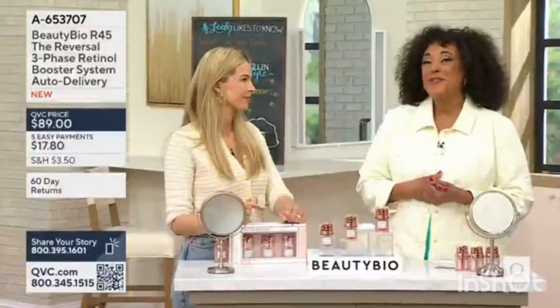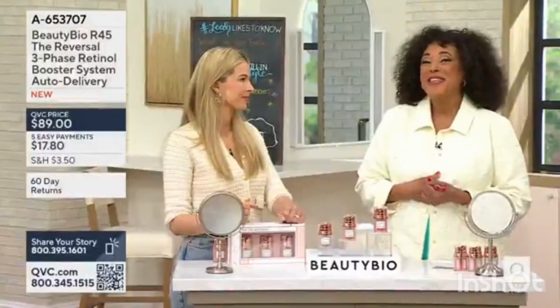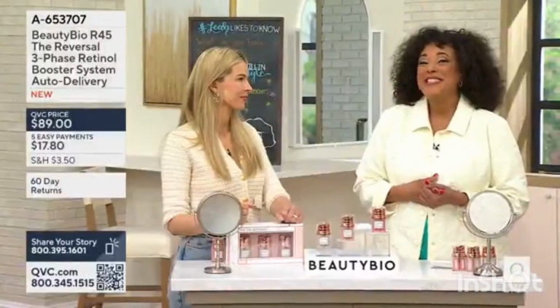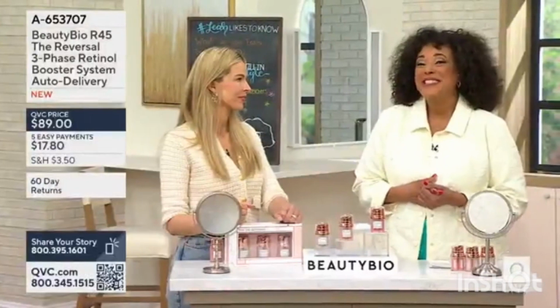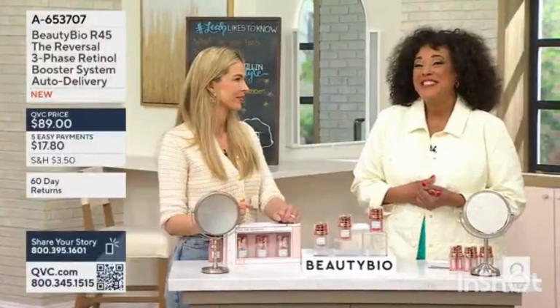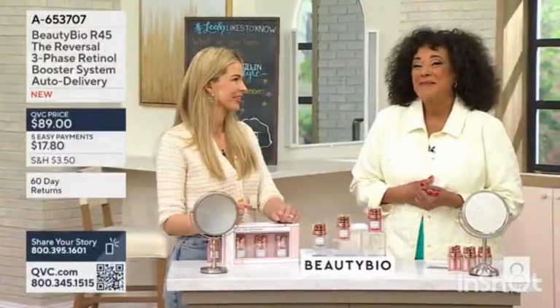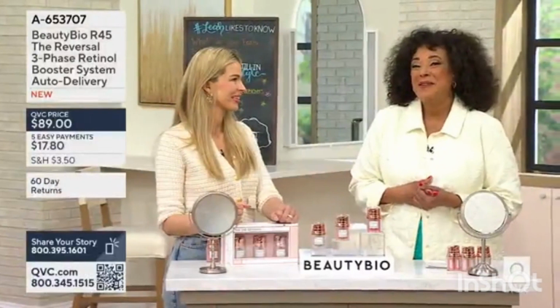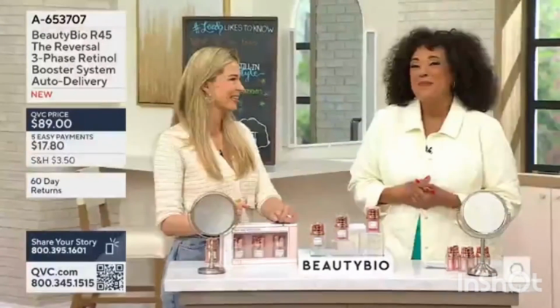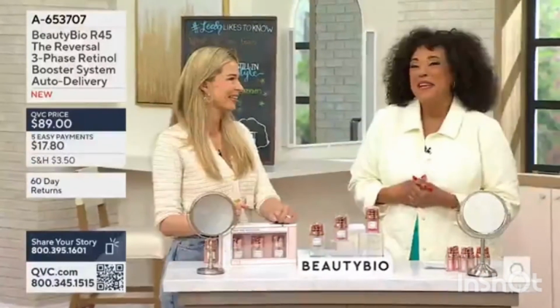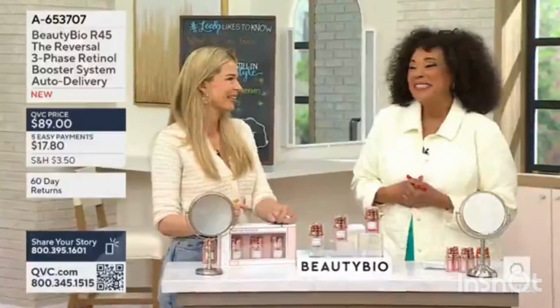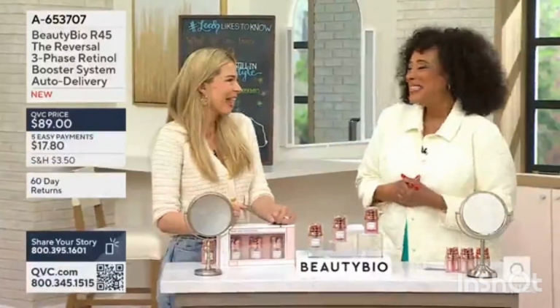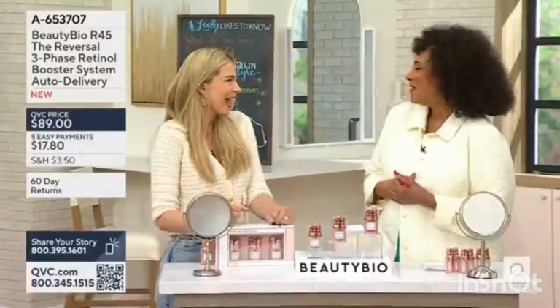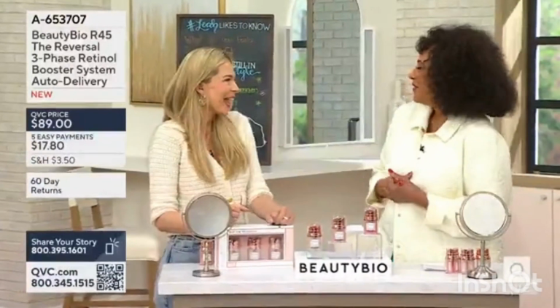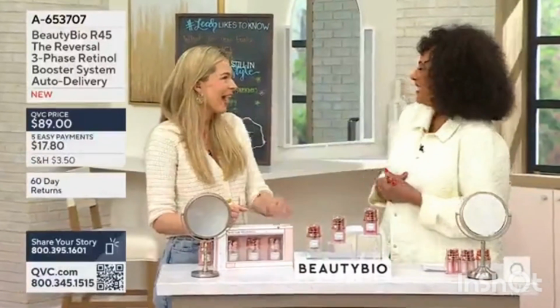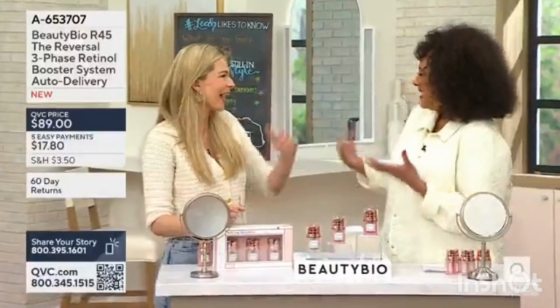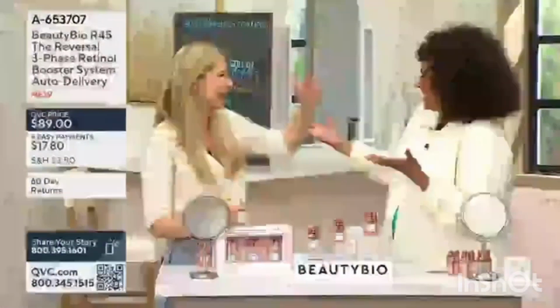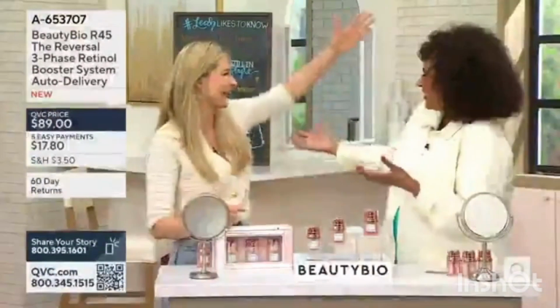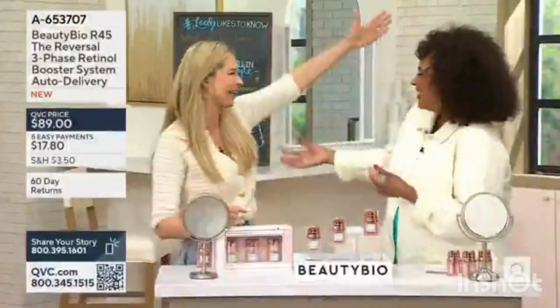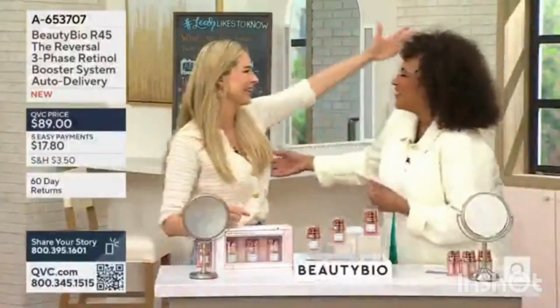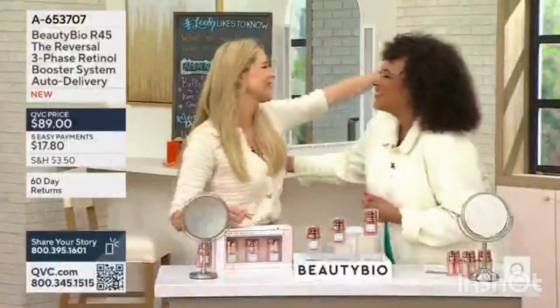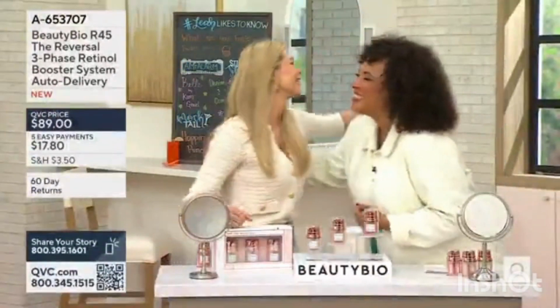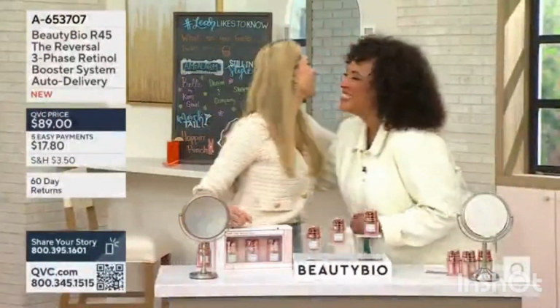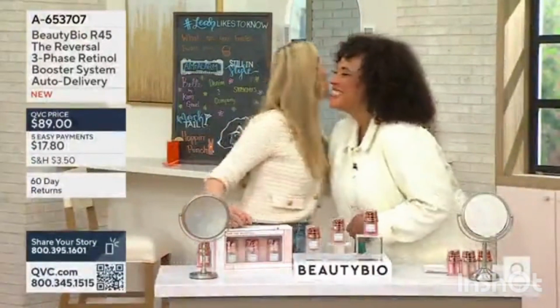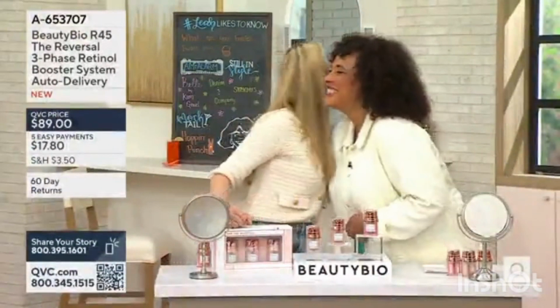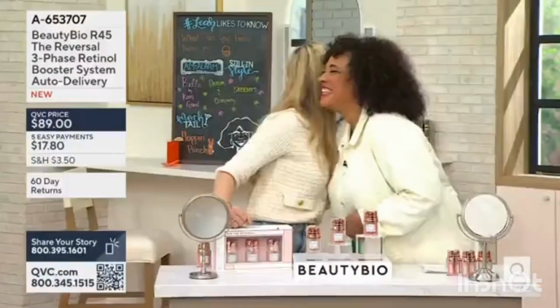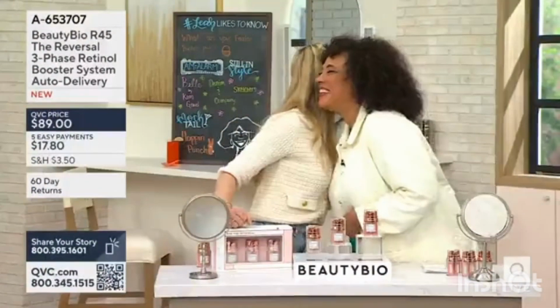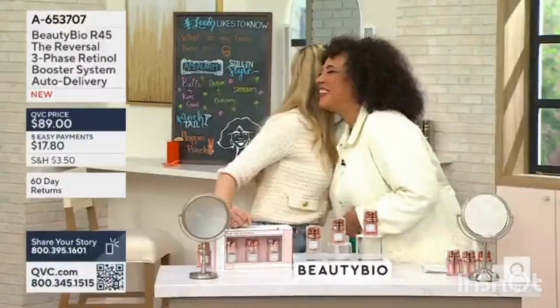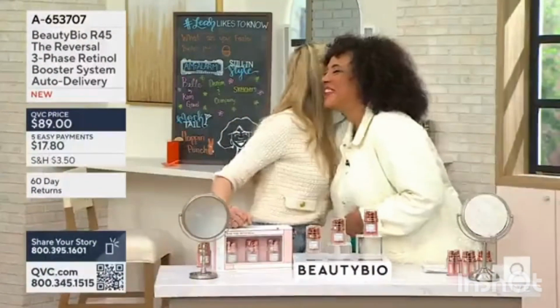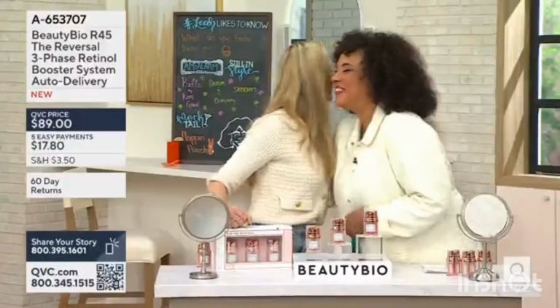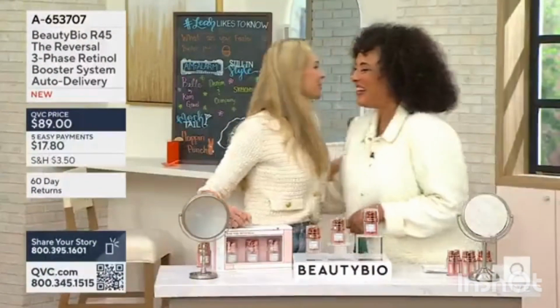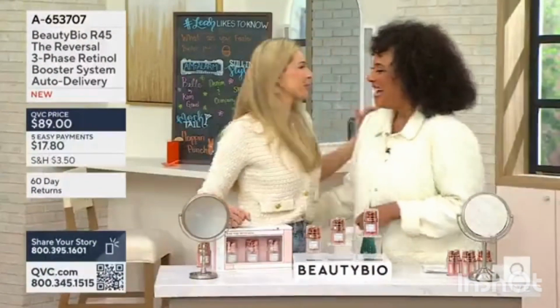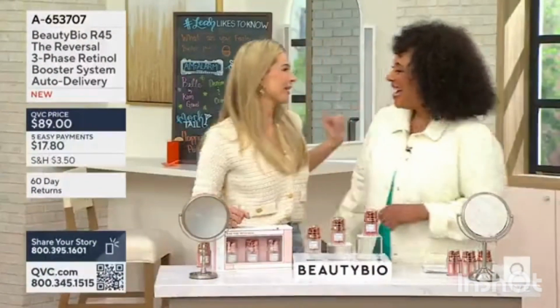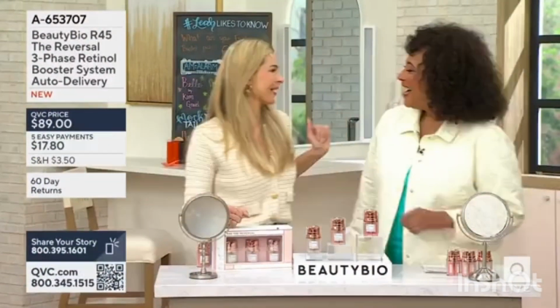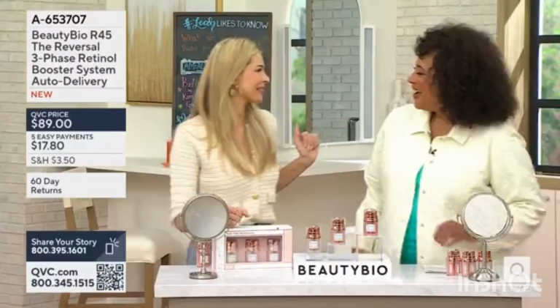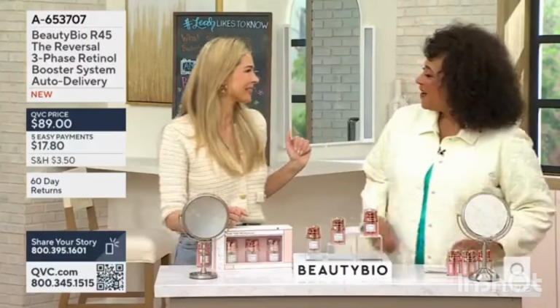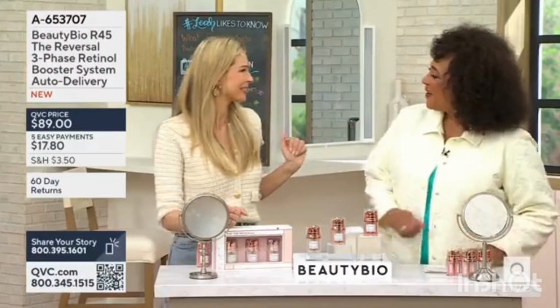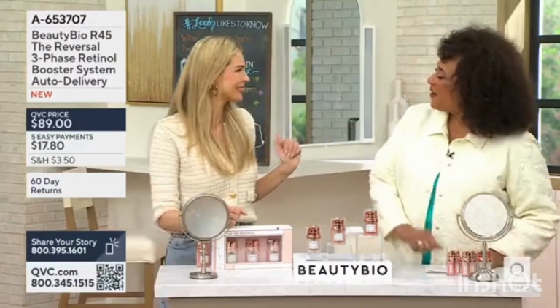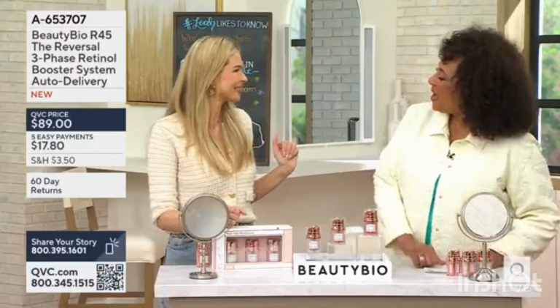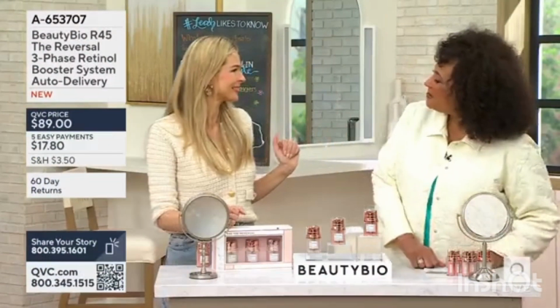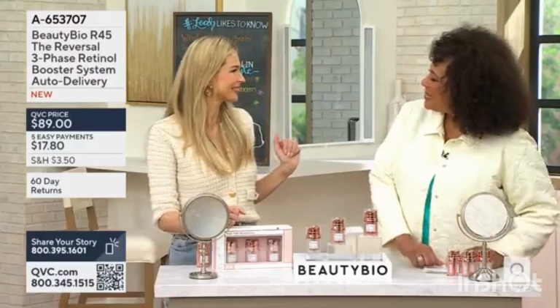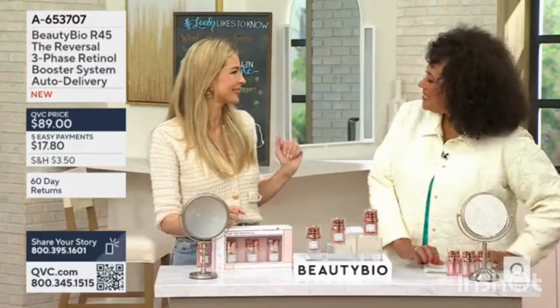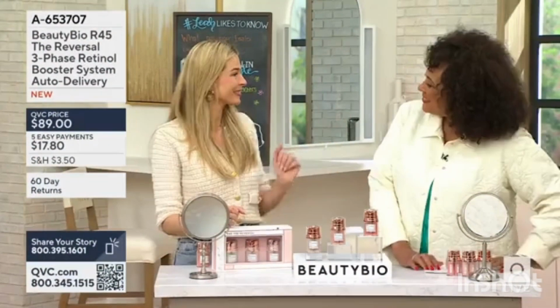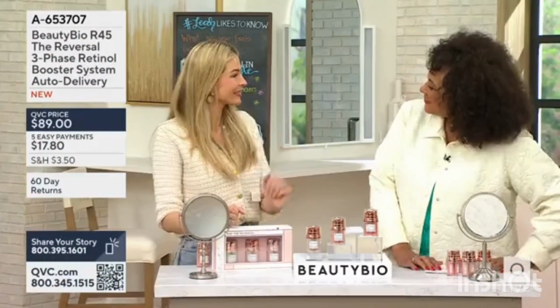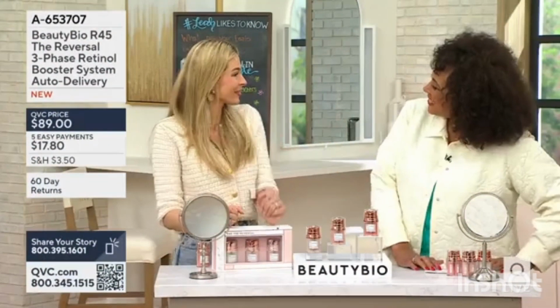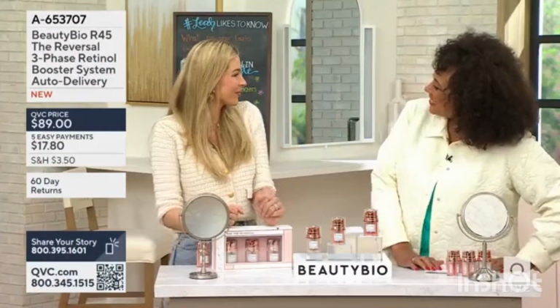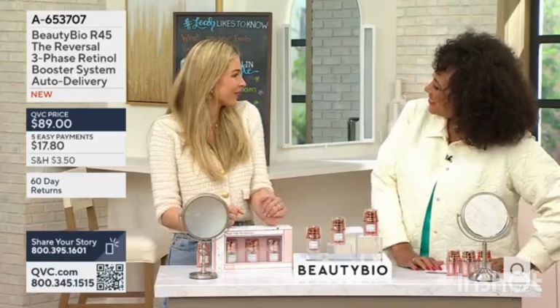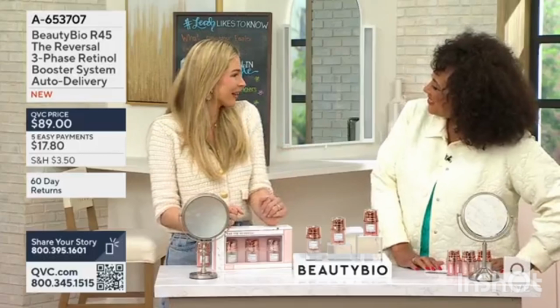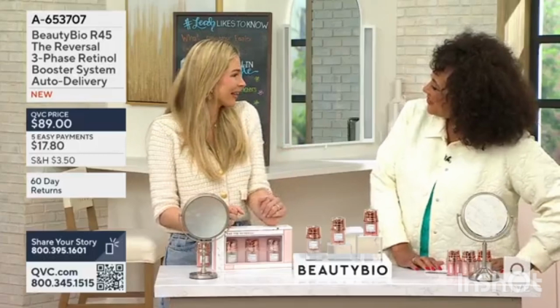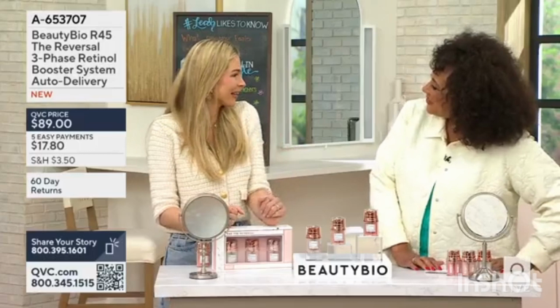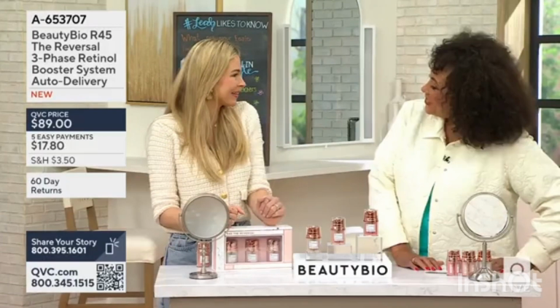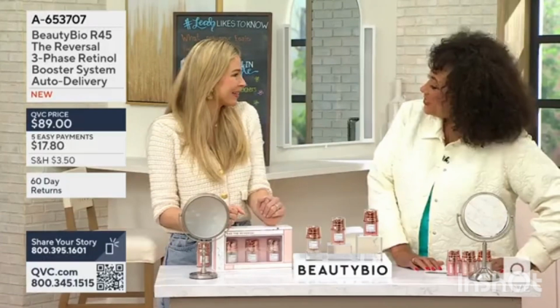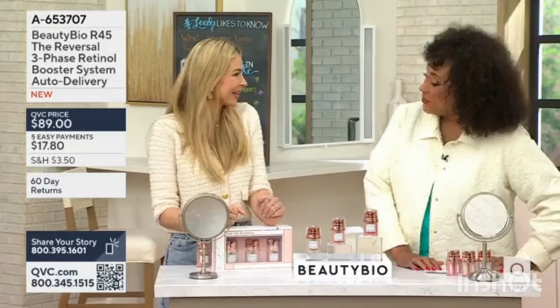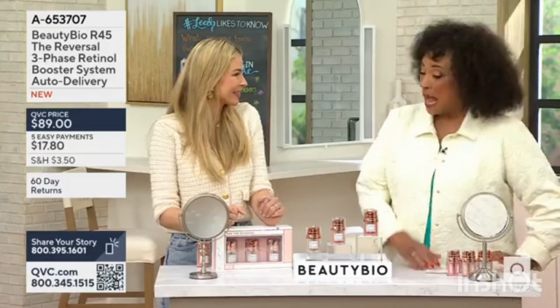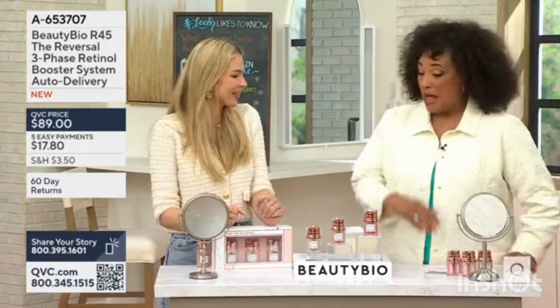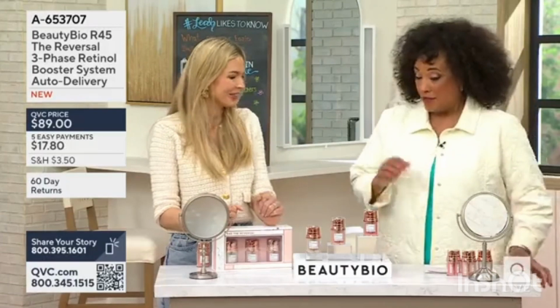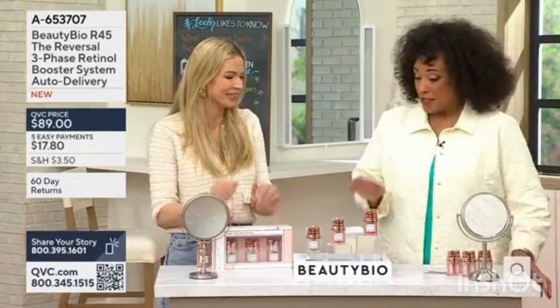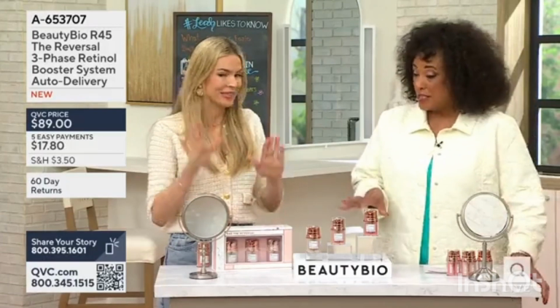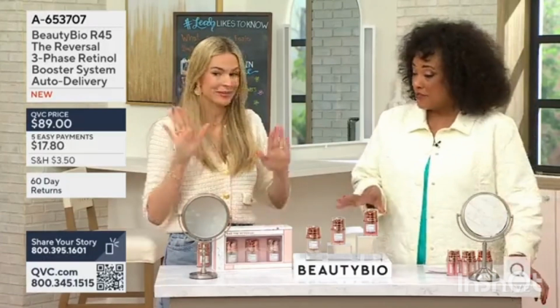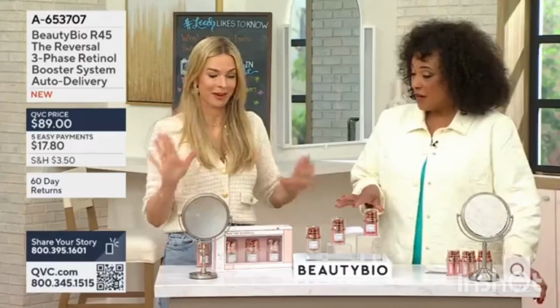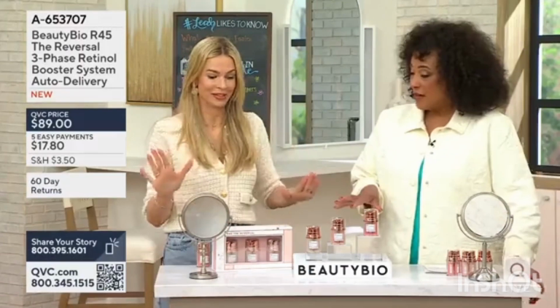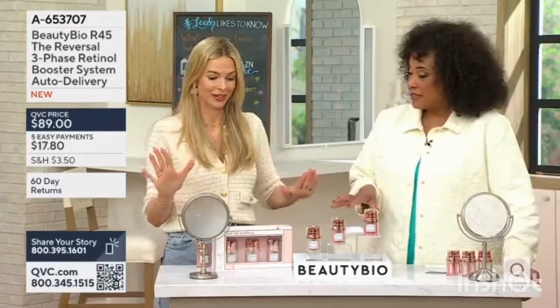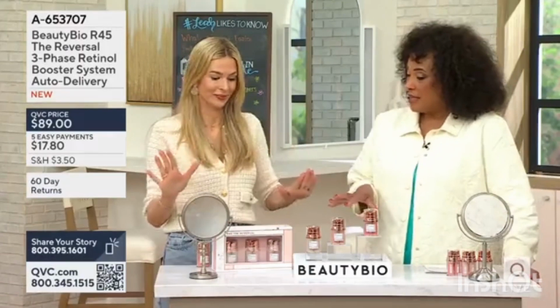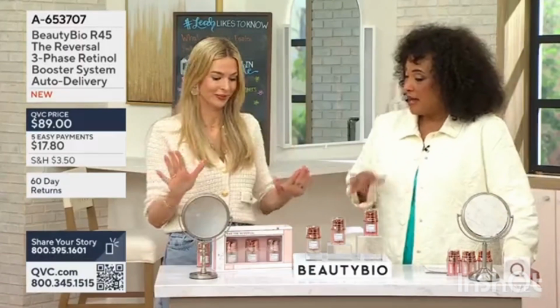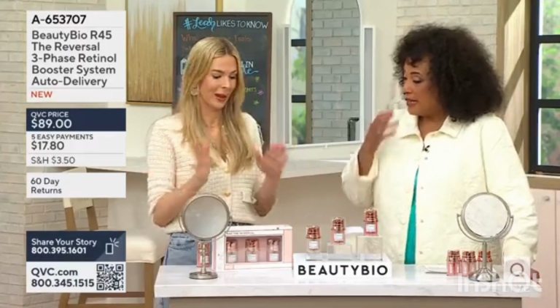This is Jamie O'Banion, everyone. It's so wonderful to see you. Happy Easter weekend. Happy Easter weekend to you too. This is very exciting.